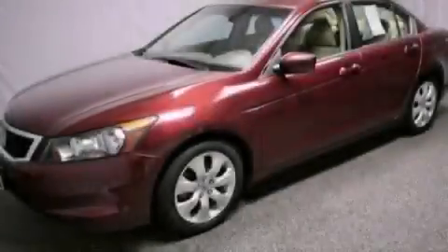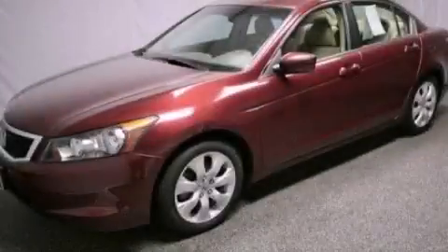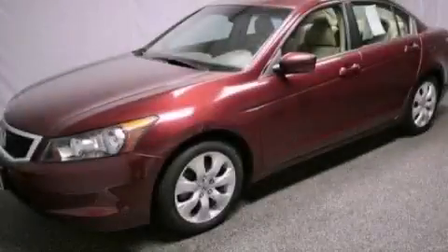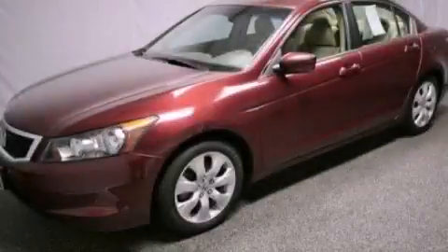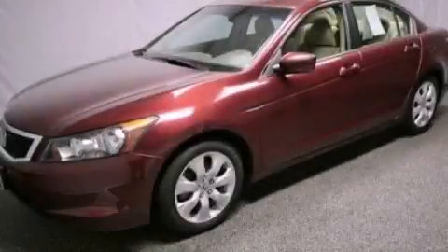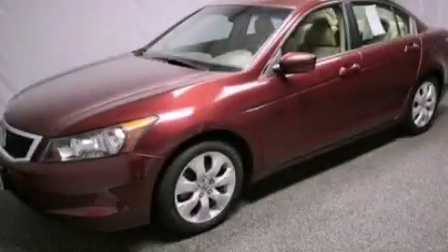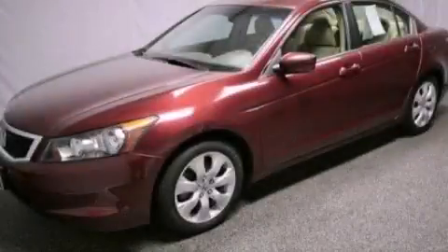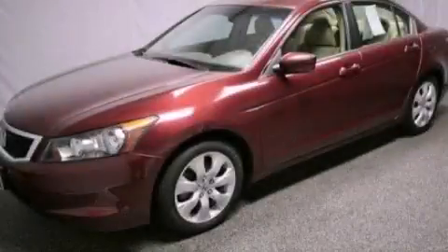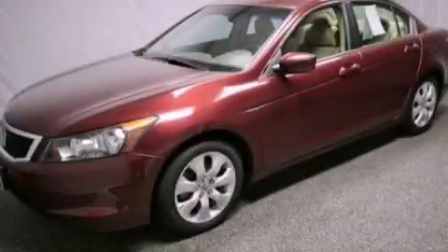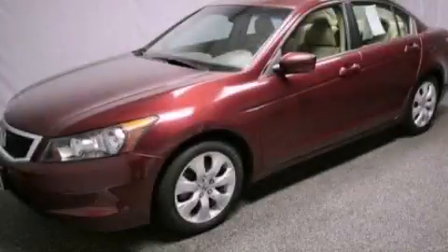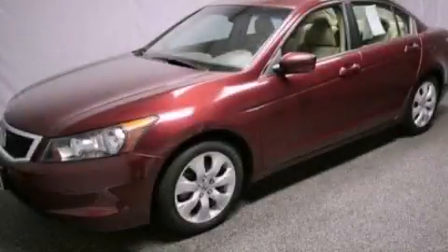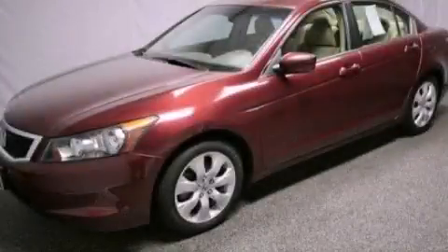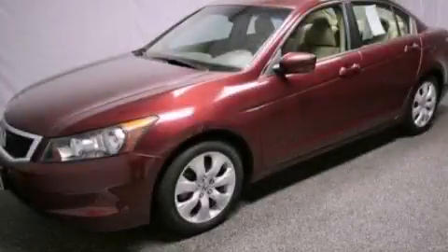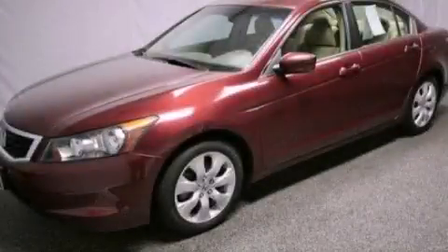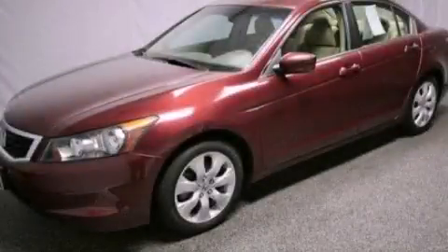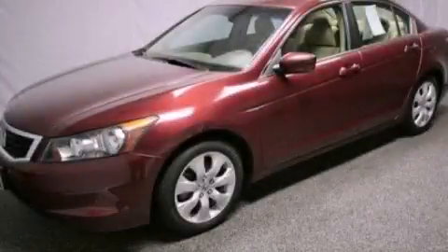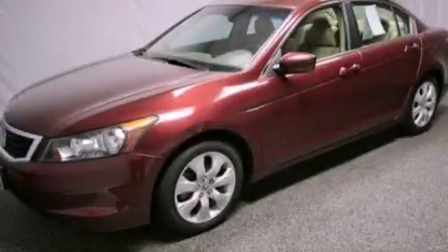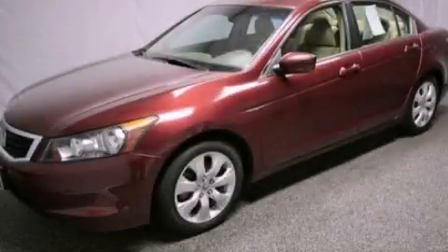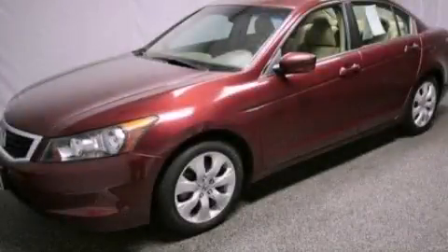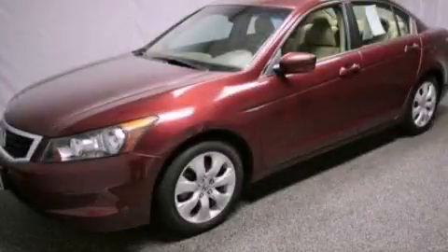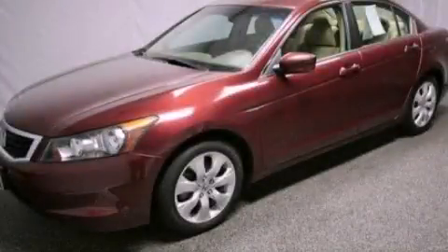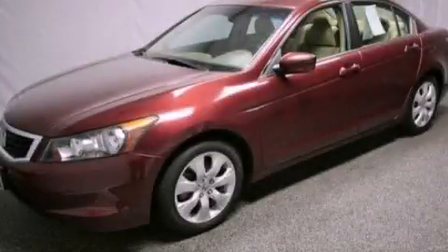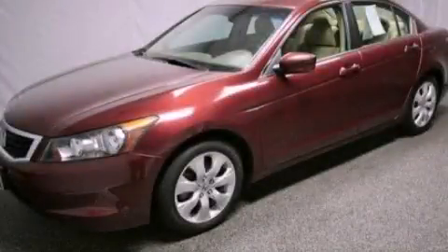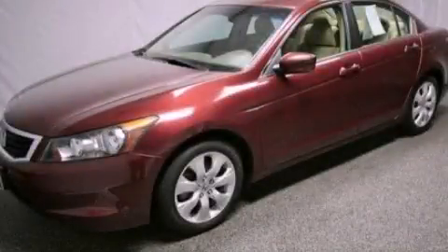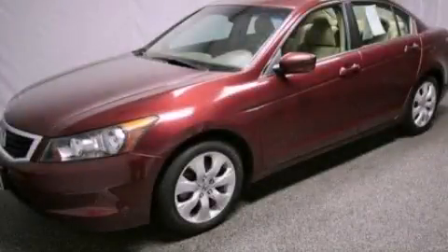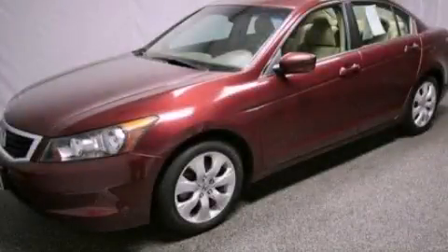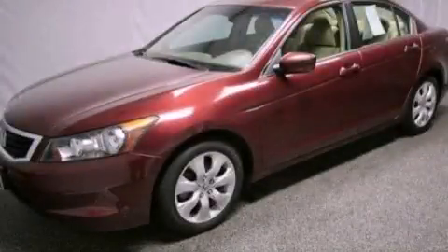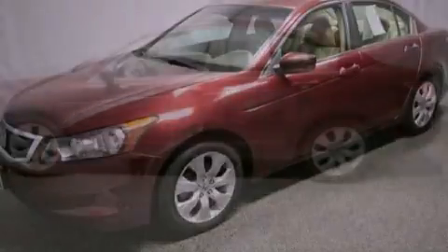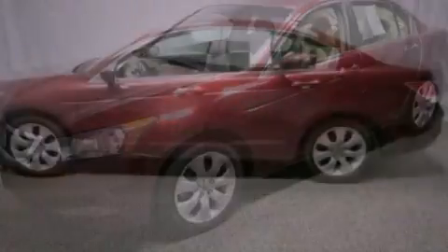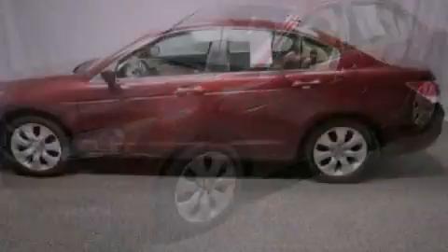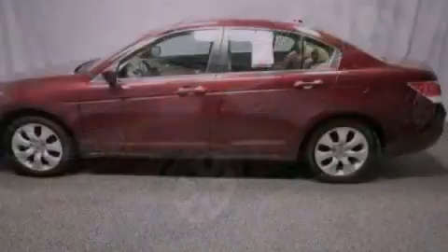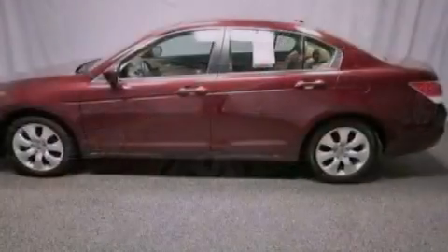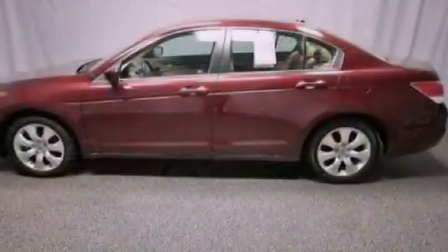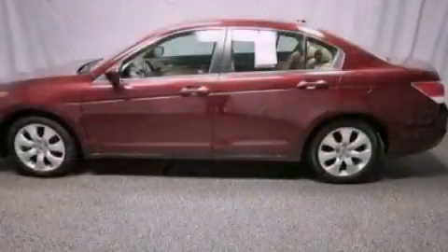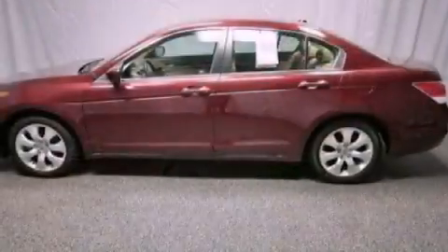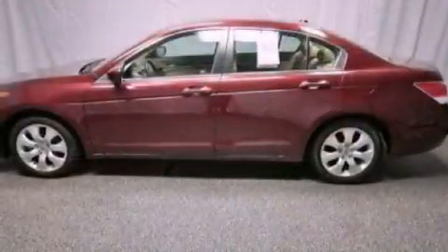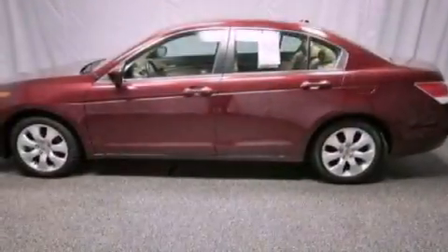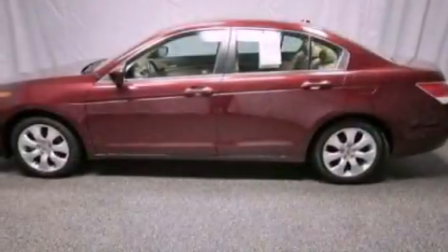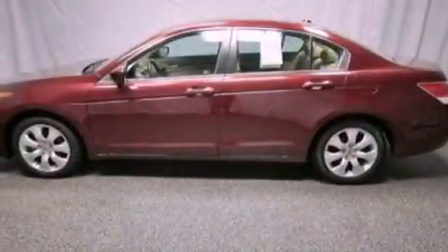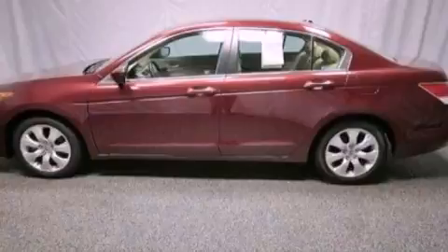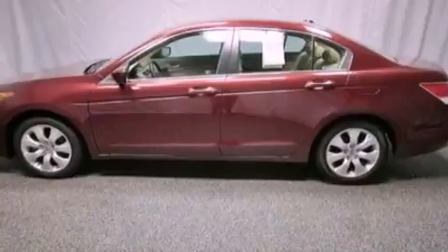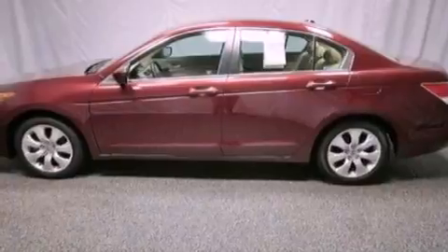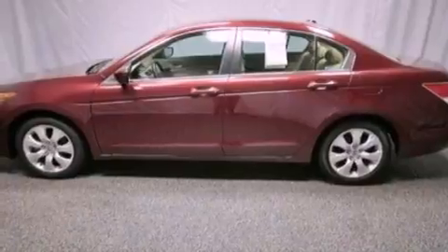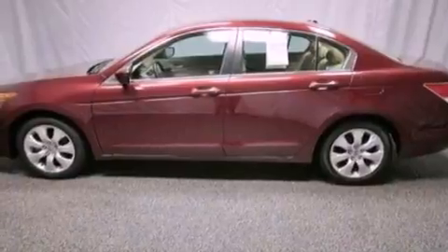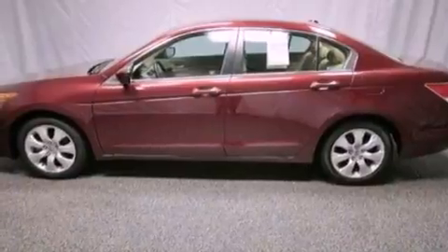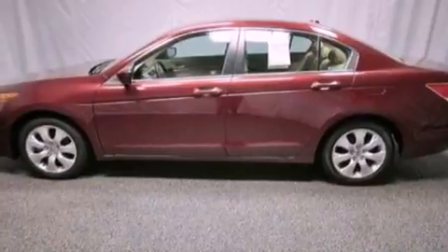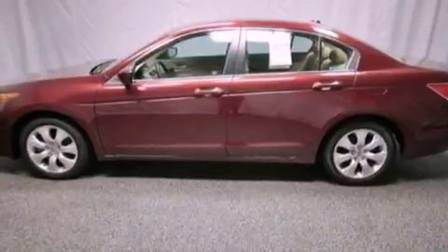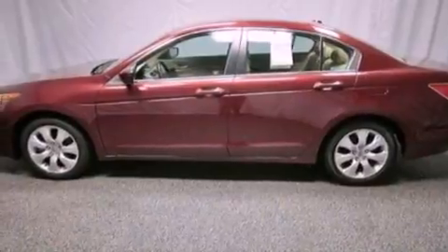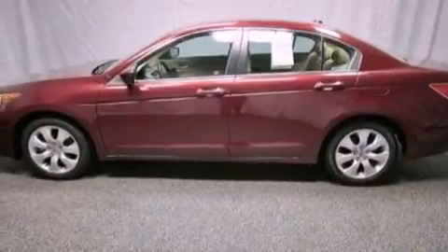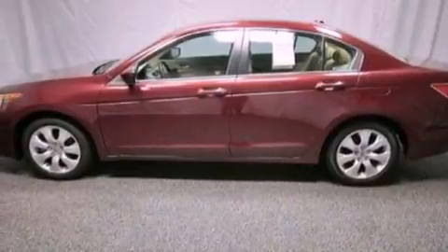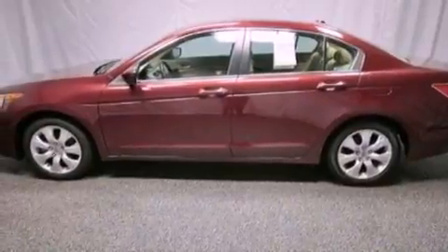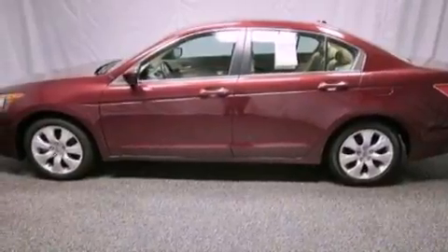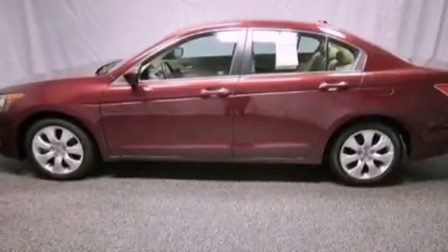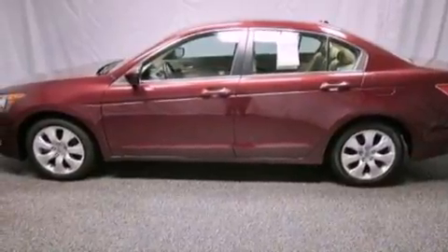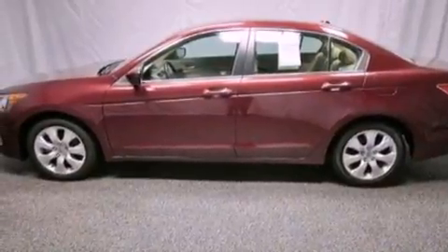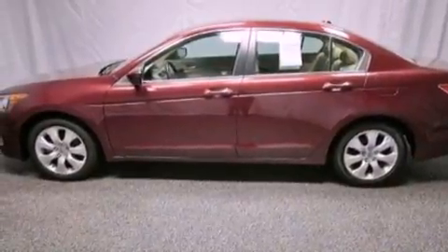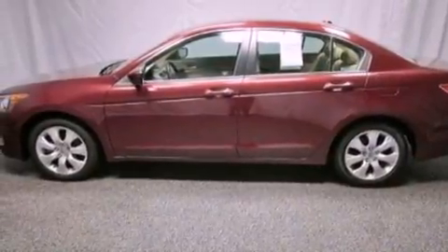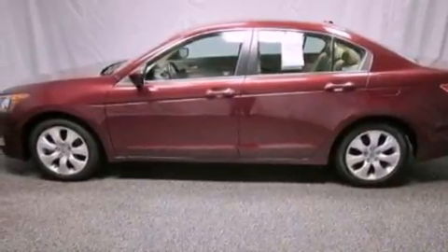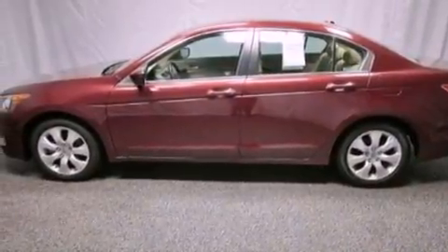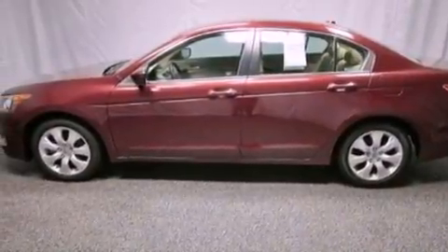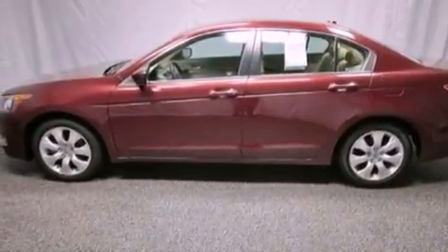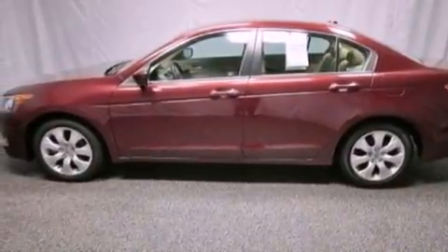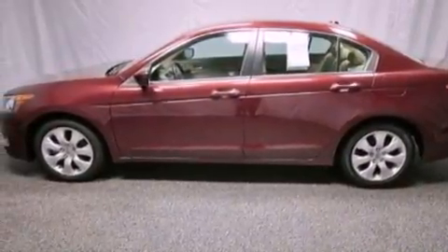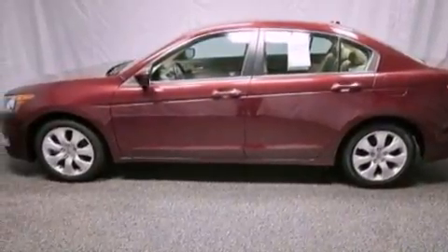This is a 2009 Honda Accord. It has a 2.4-liter four-cylinder engine and an automatic transmission.